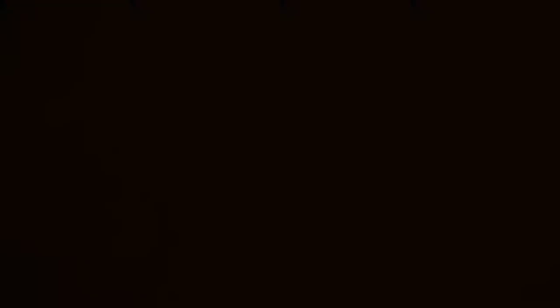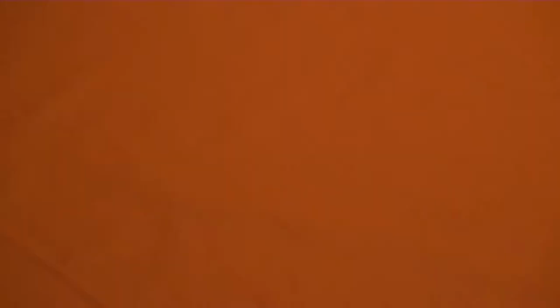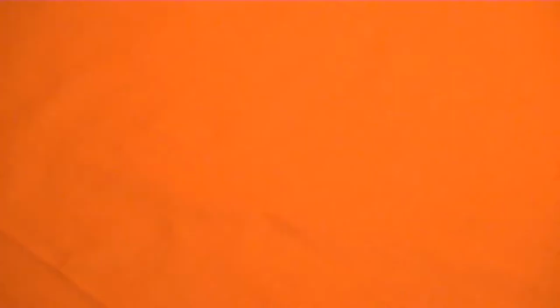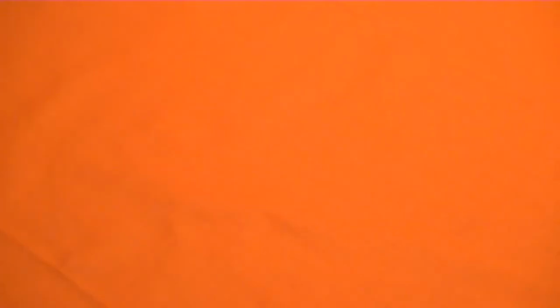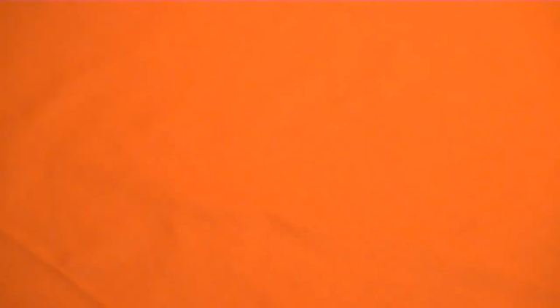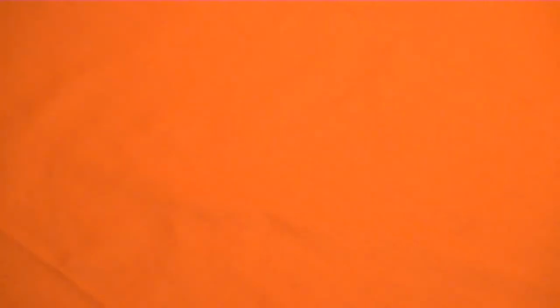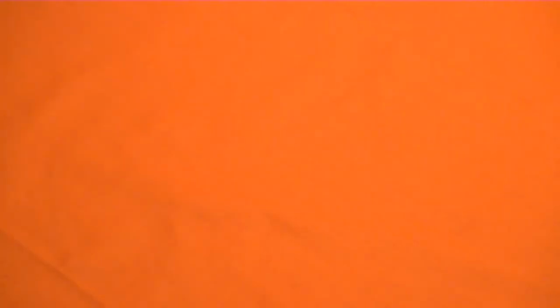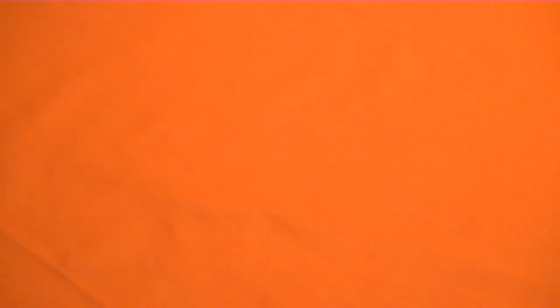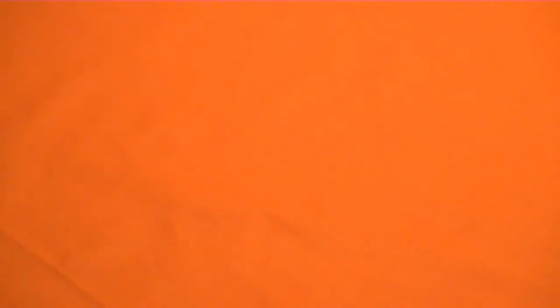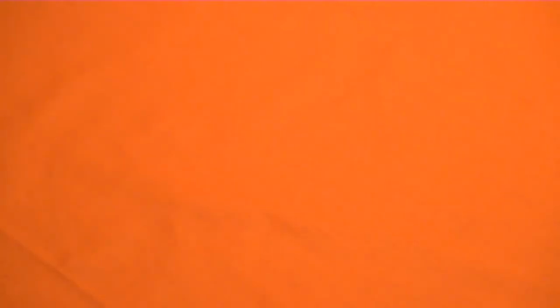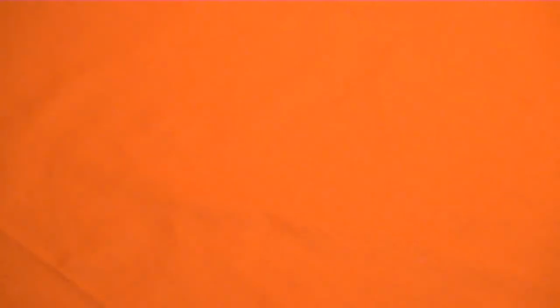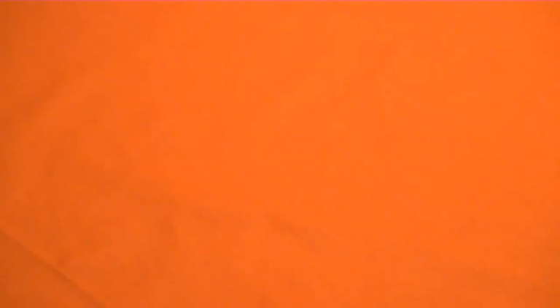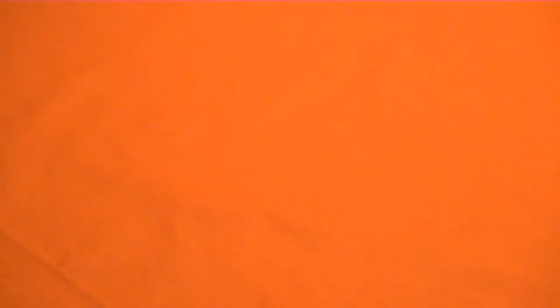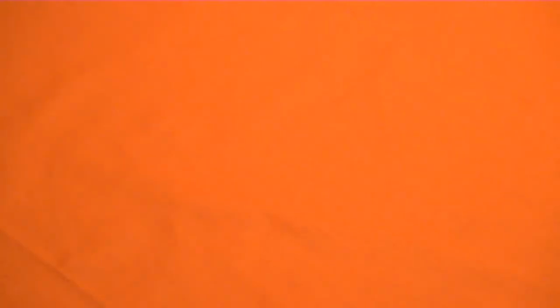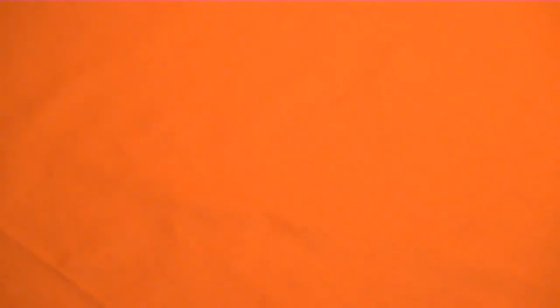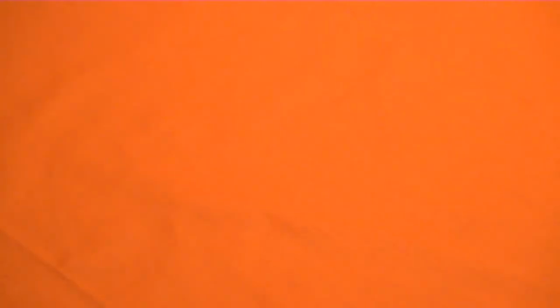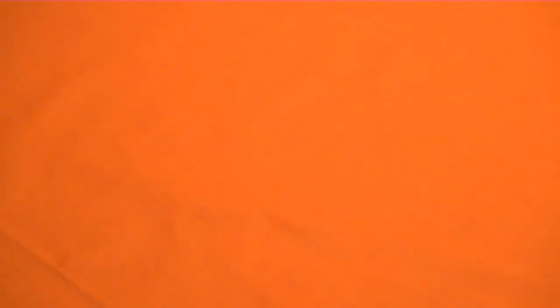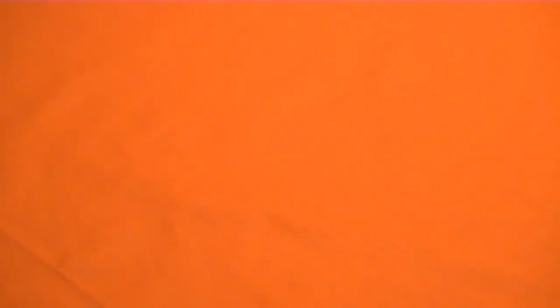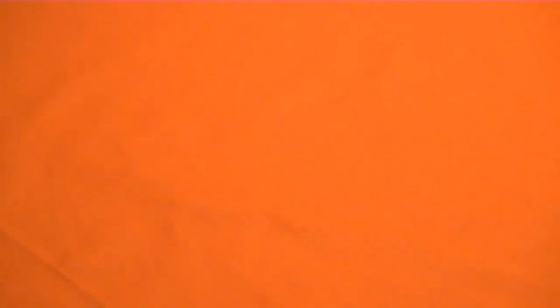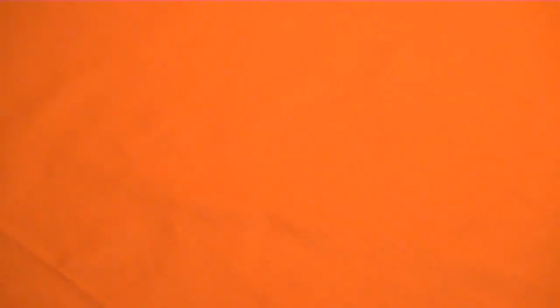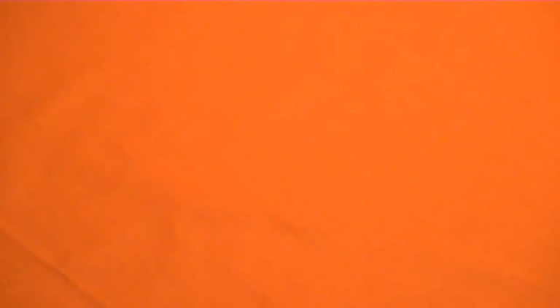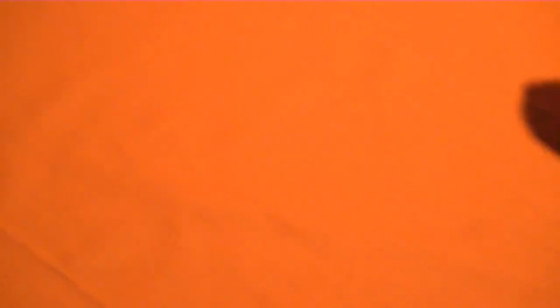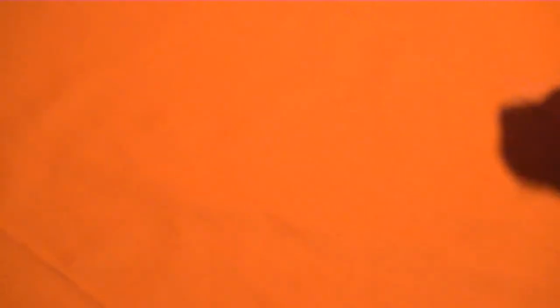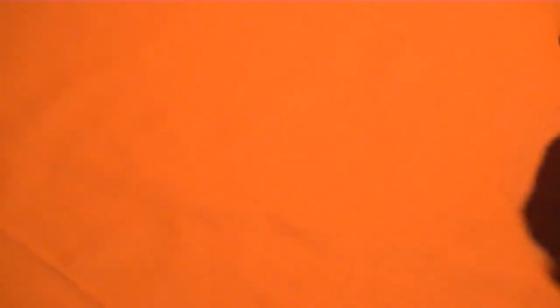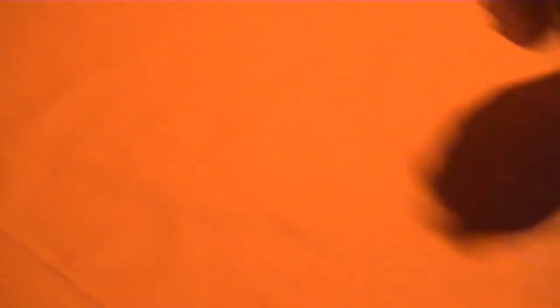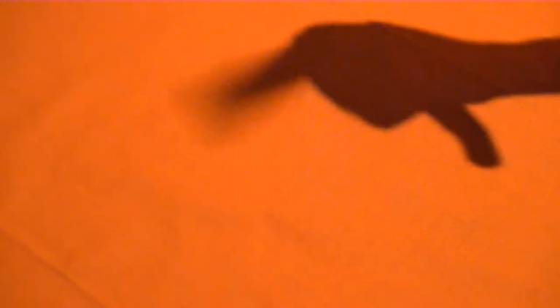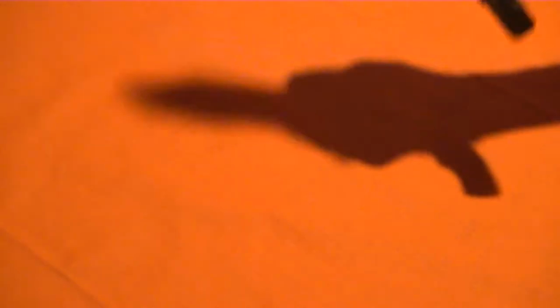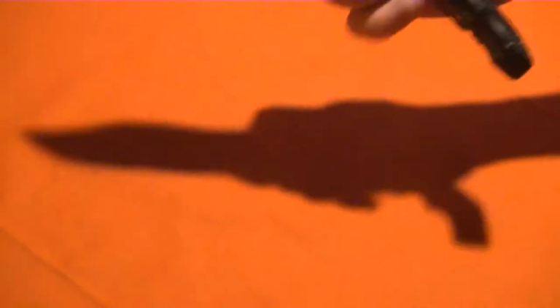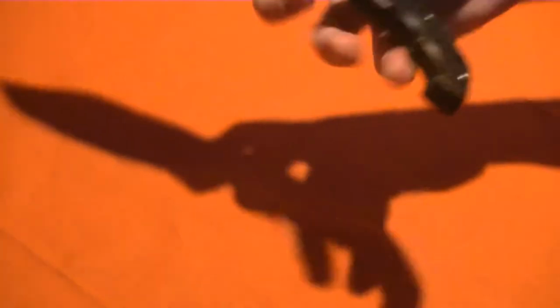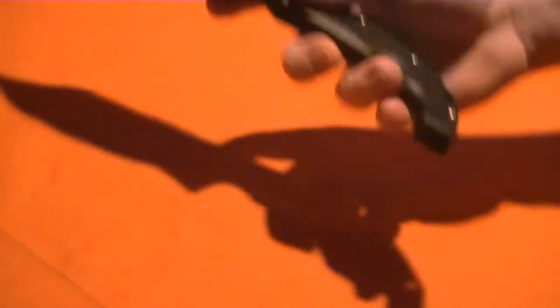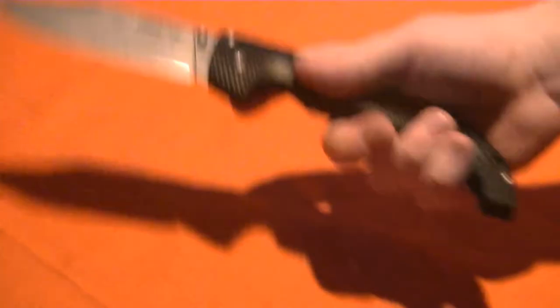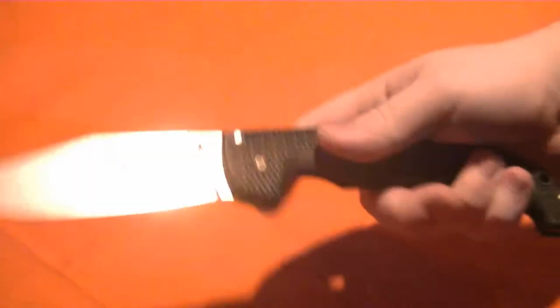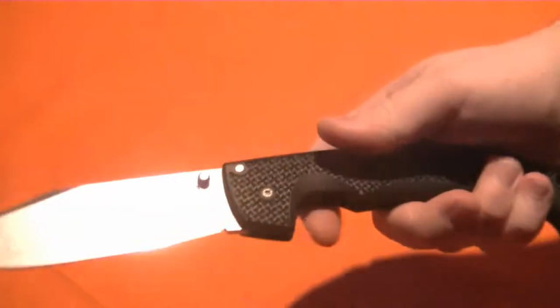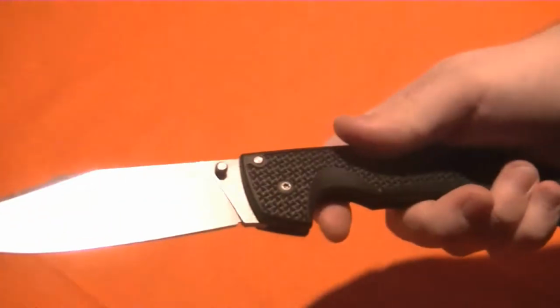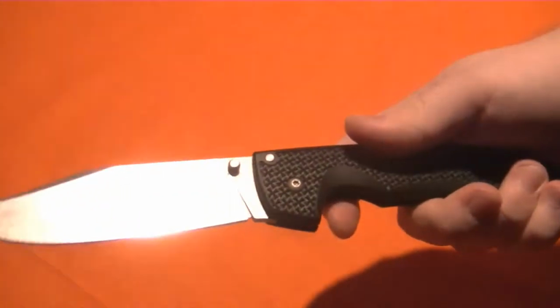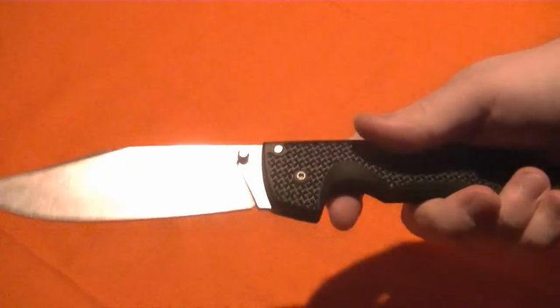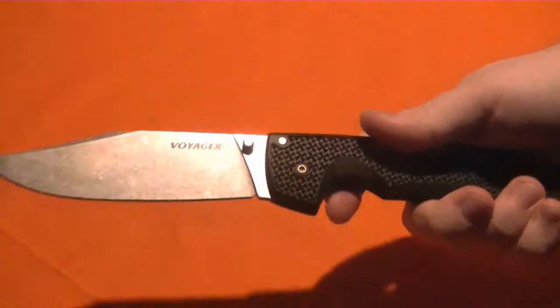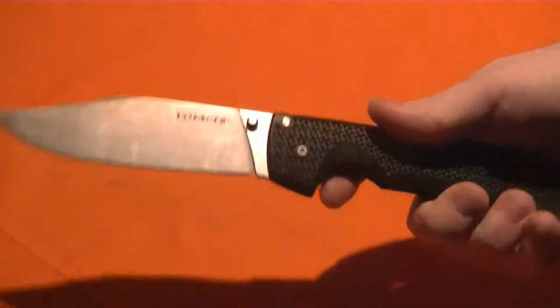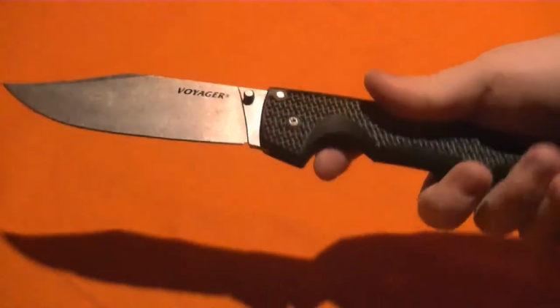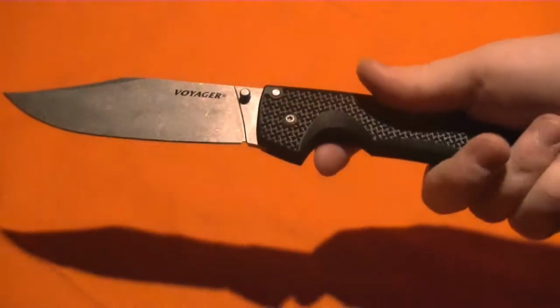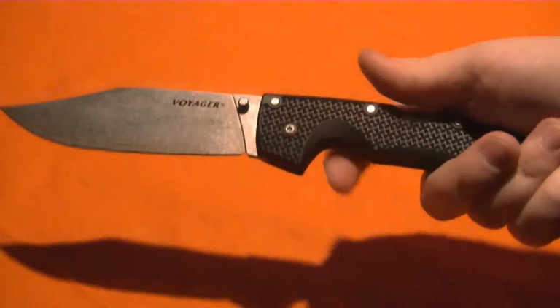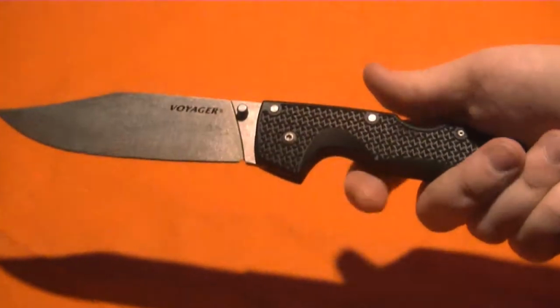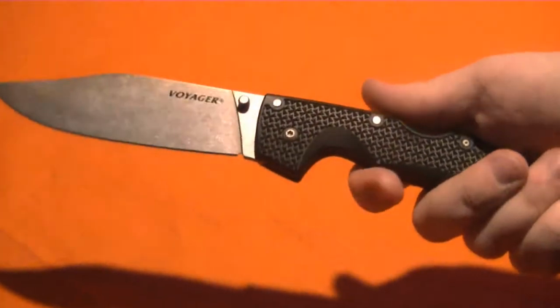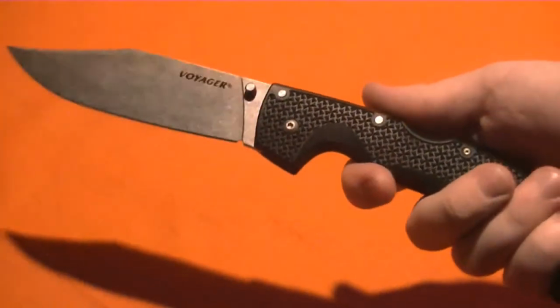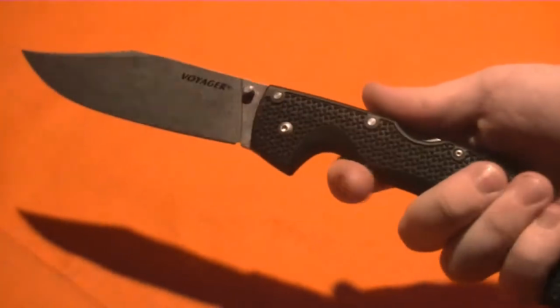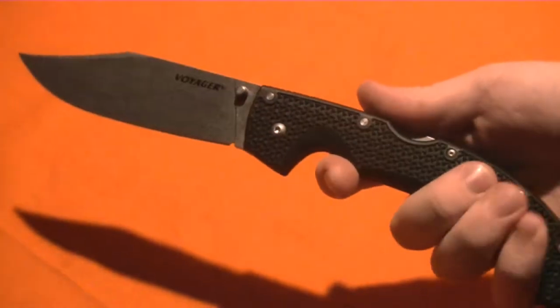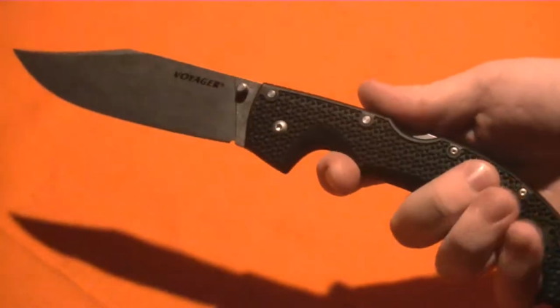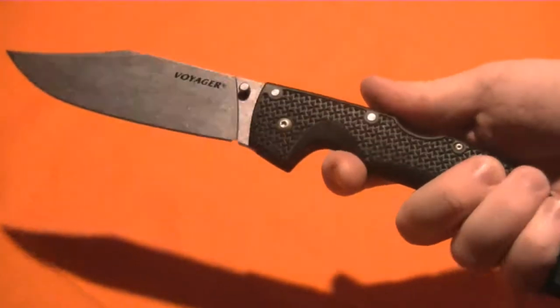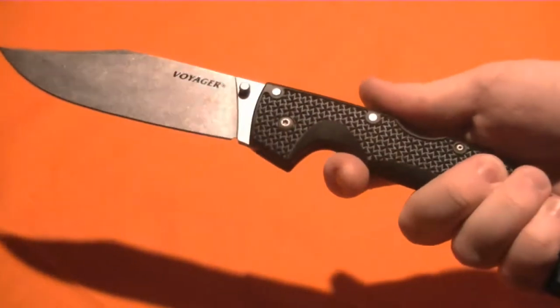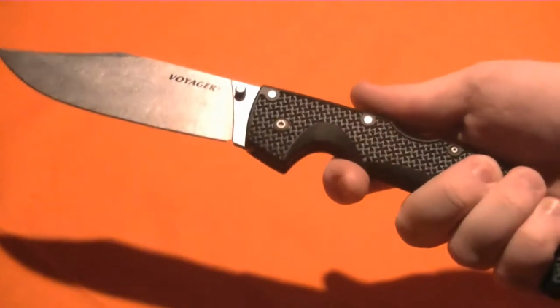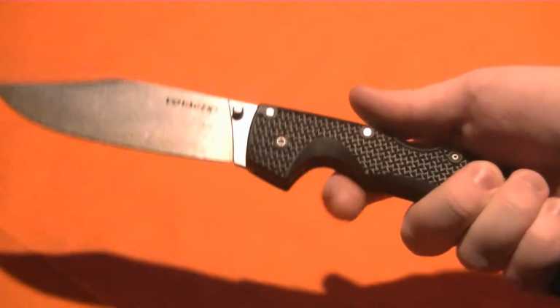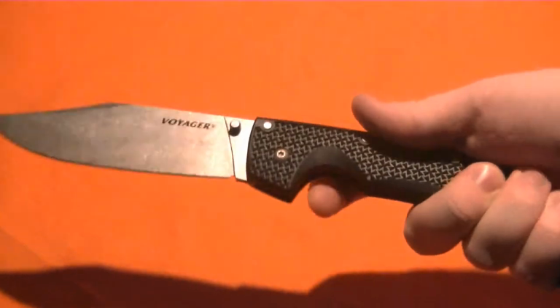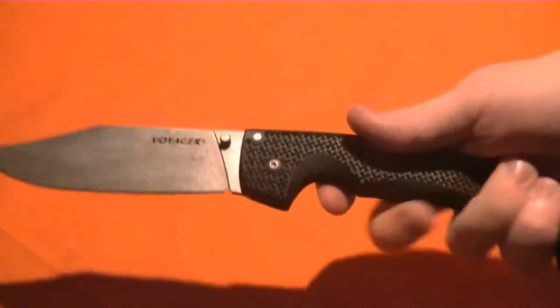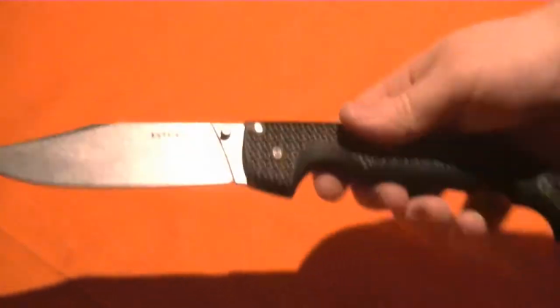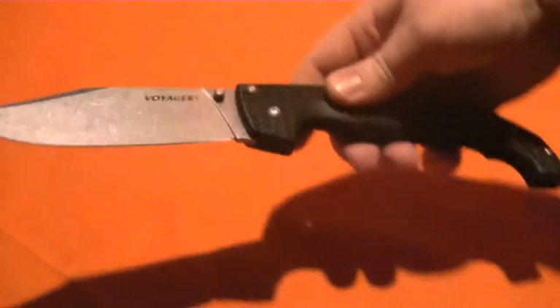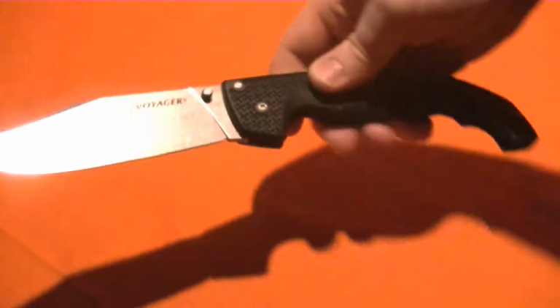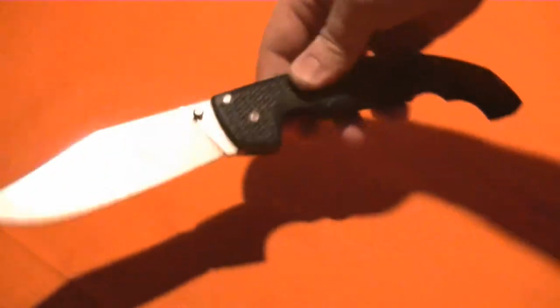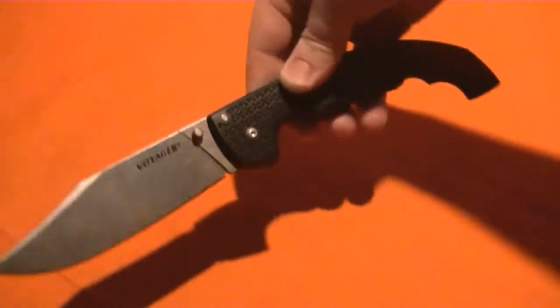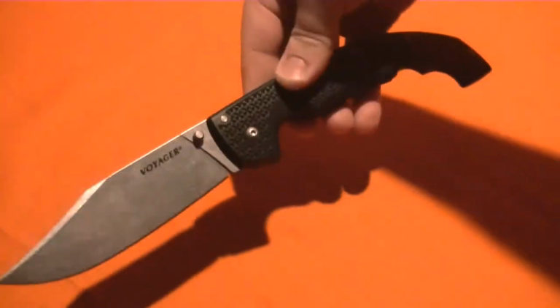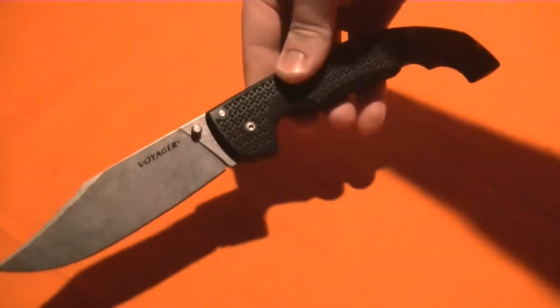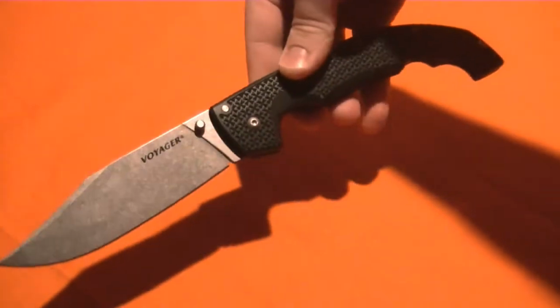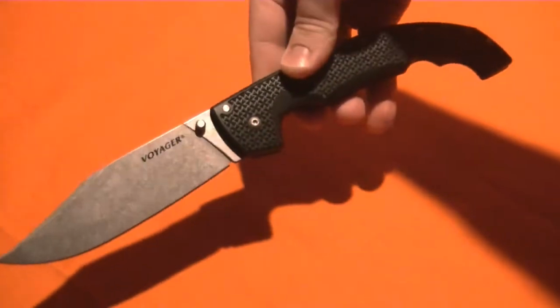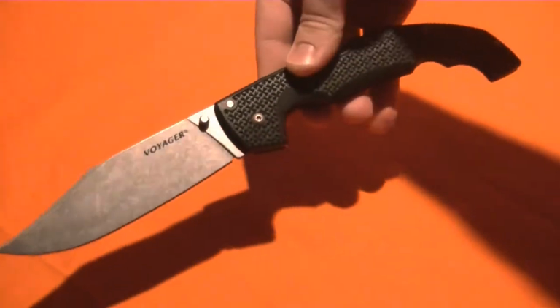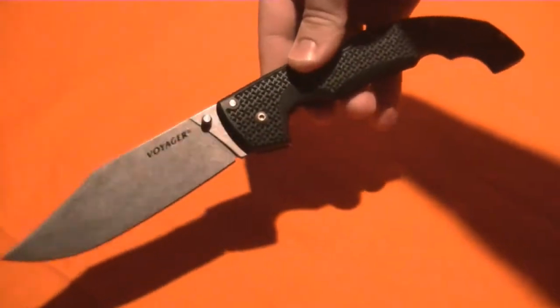Hello everybody, Mannix here. We're going to be doing a knife review on the Cold Steel Voyager XL in clip point.